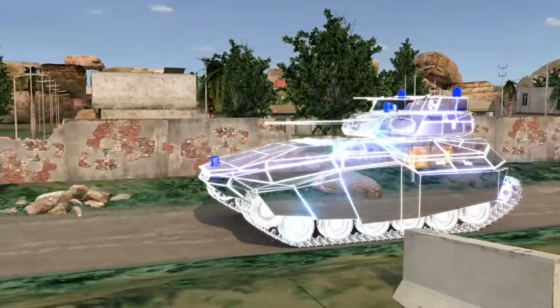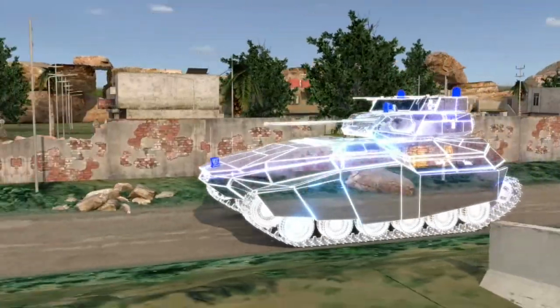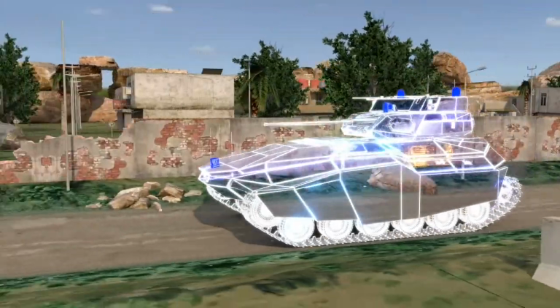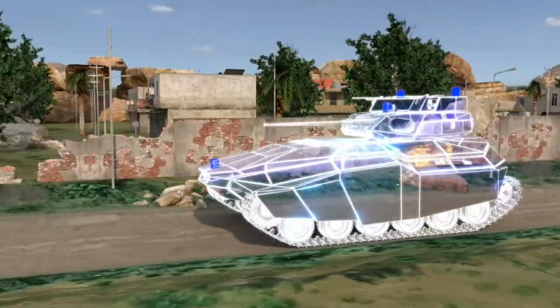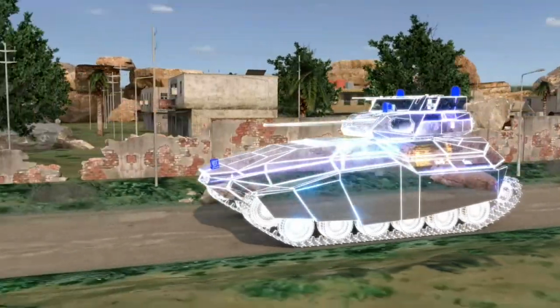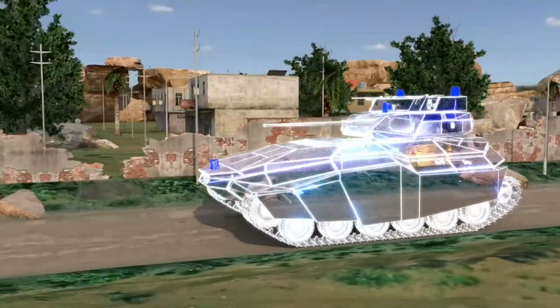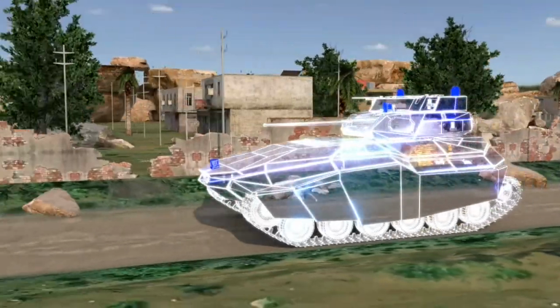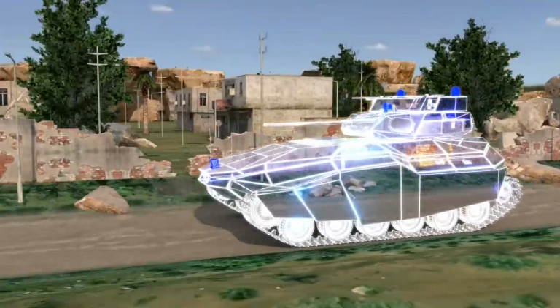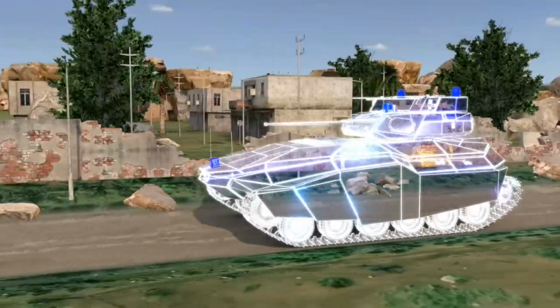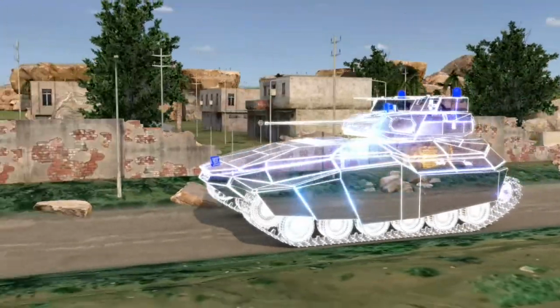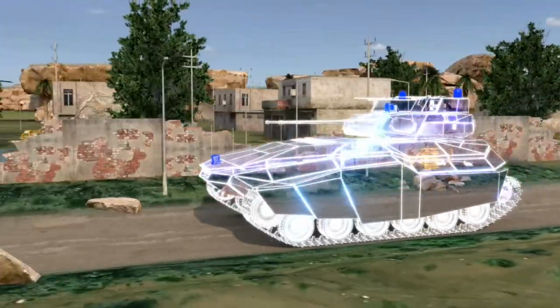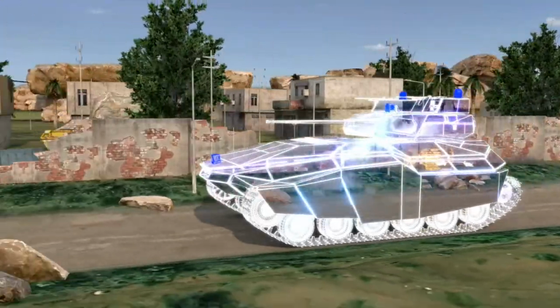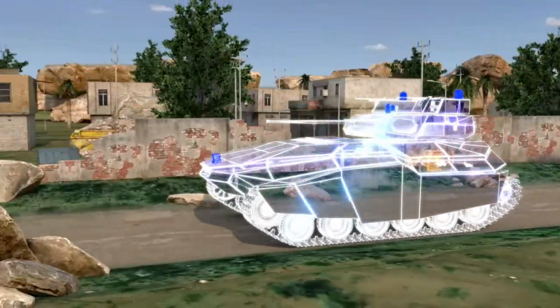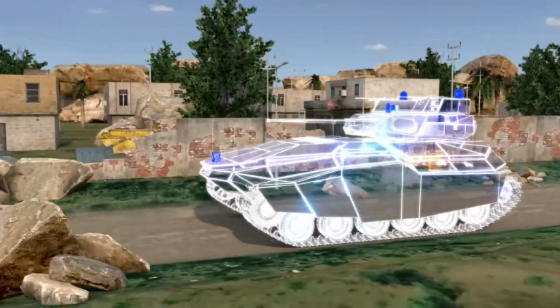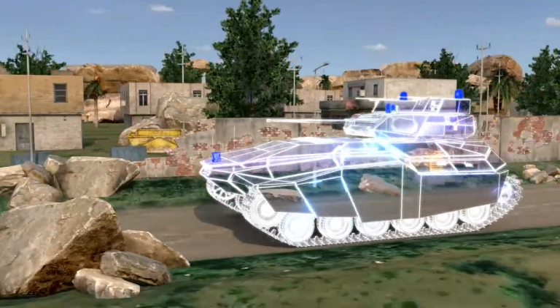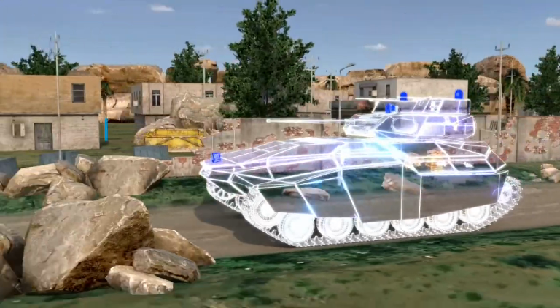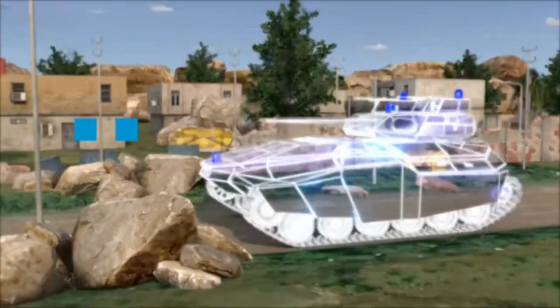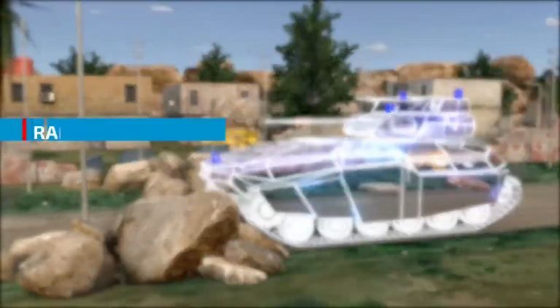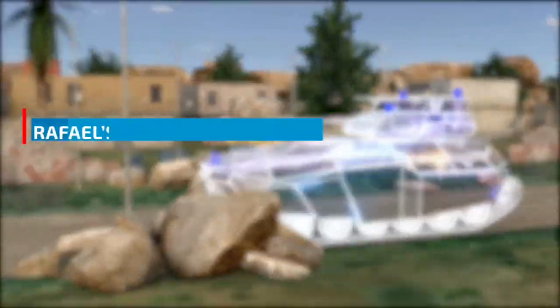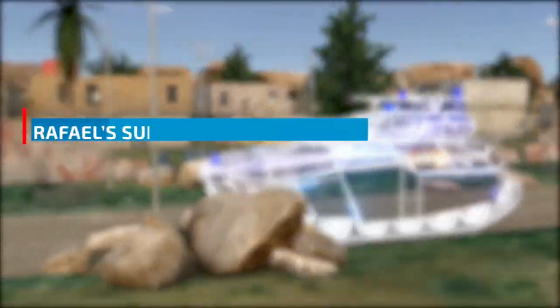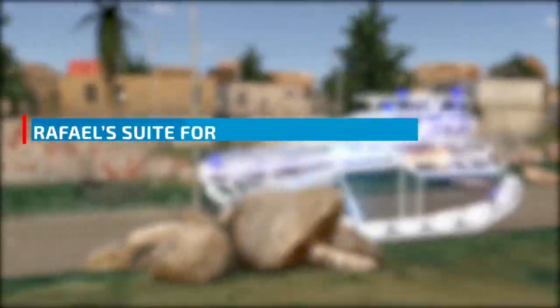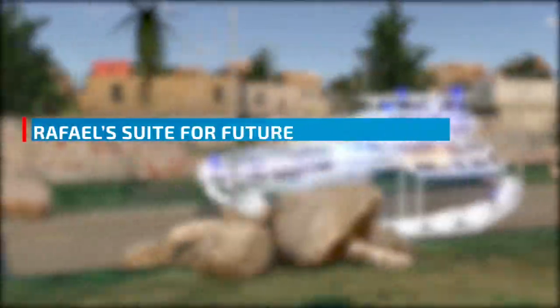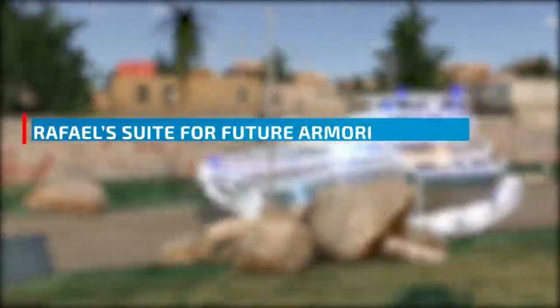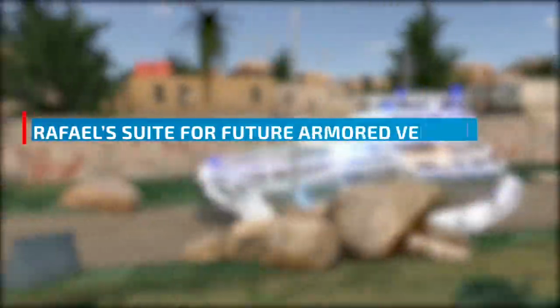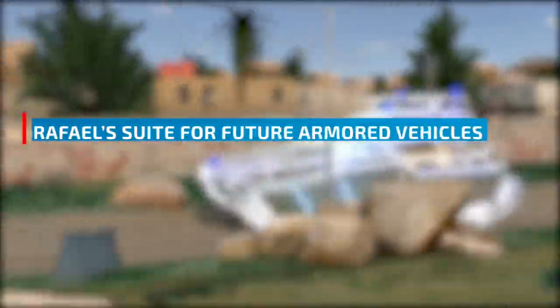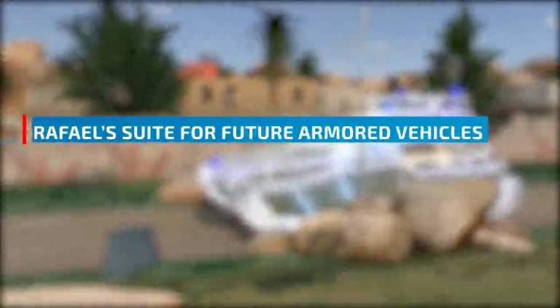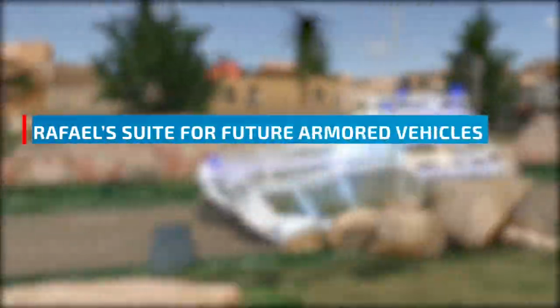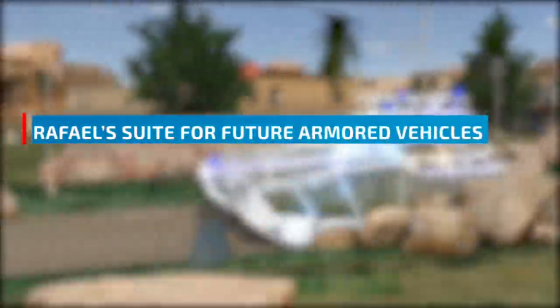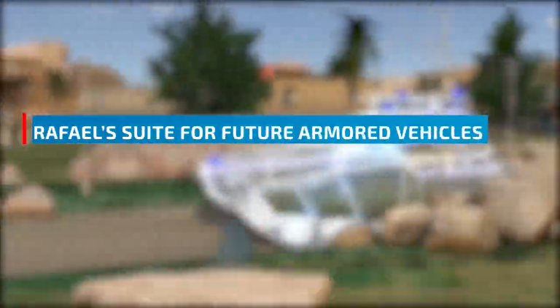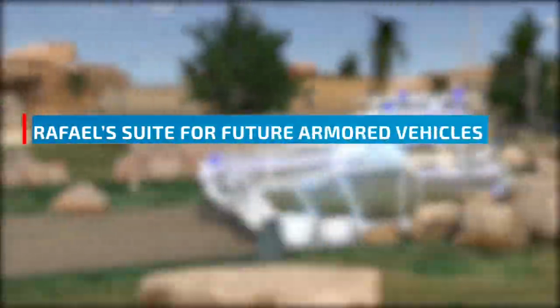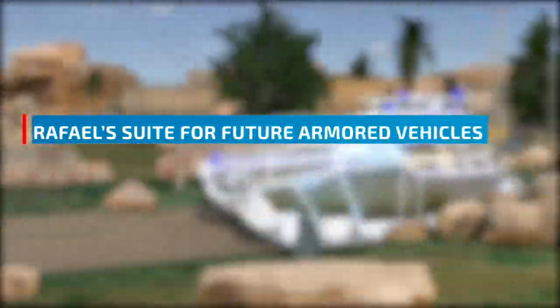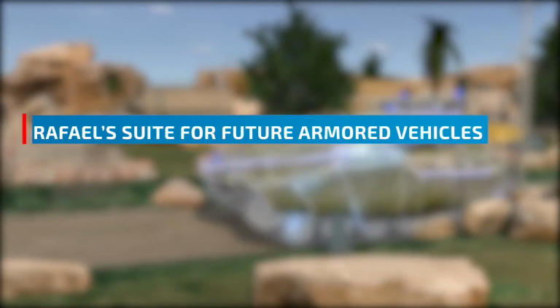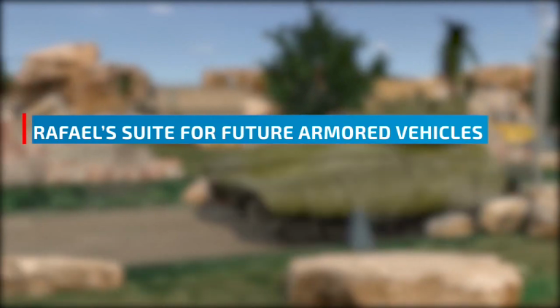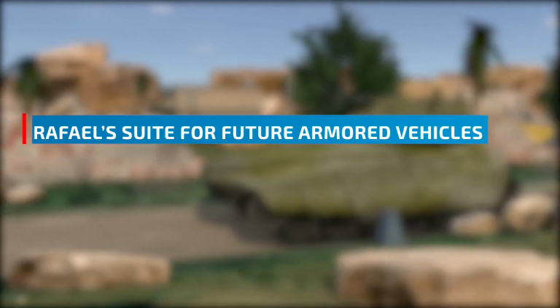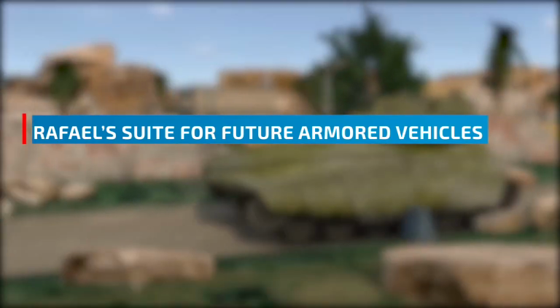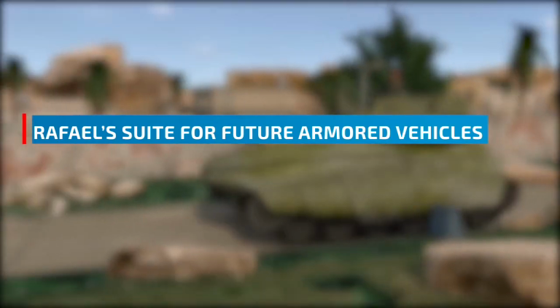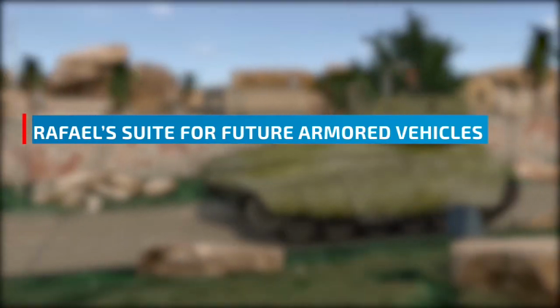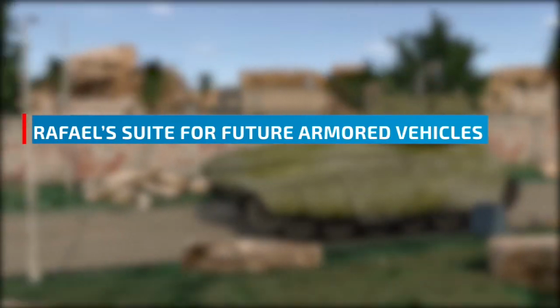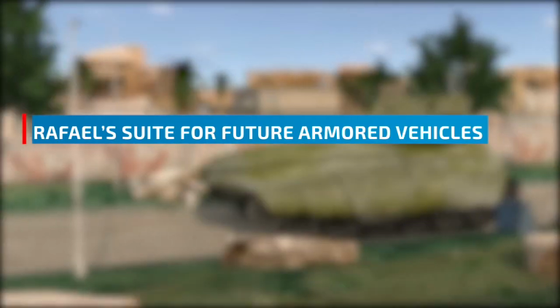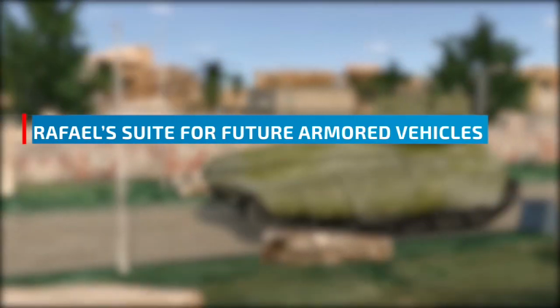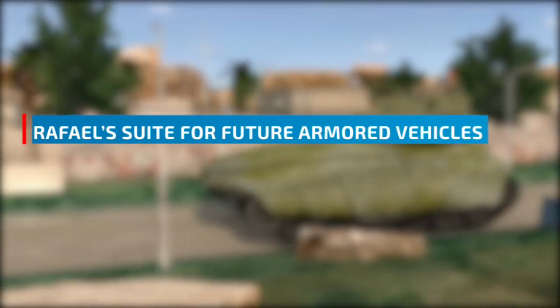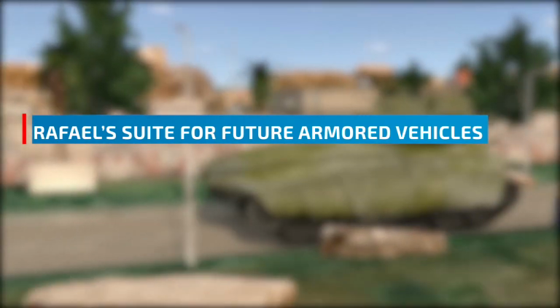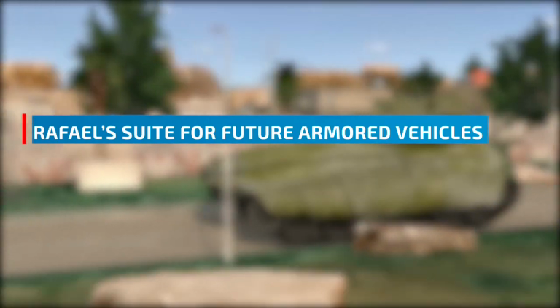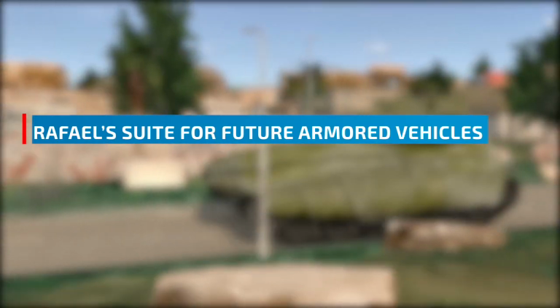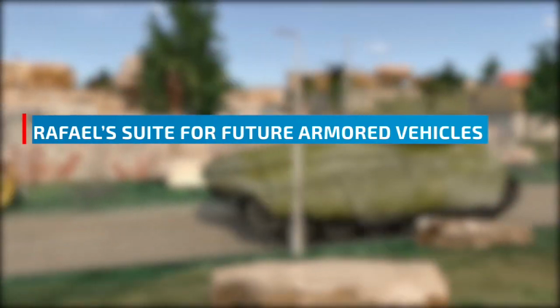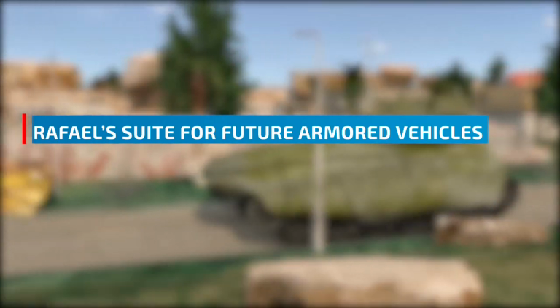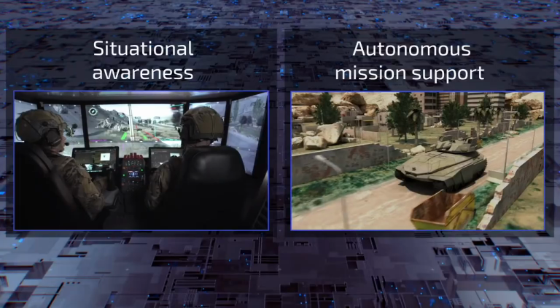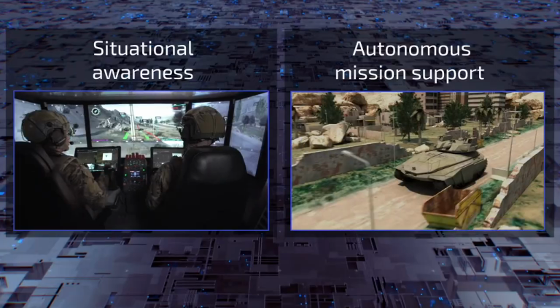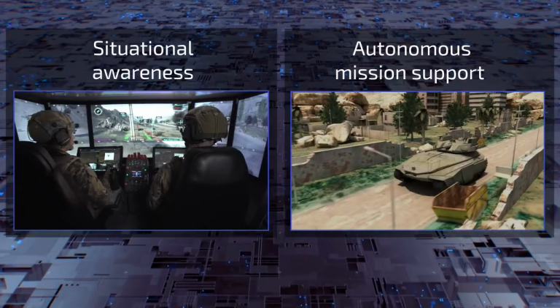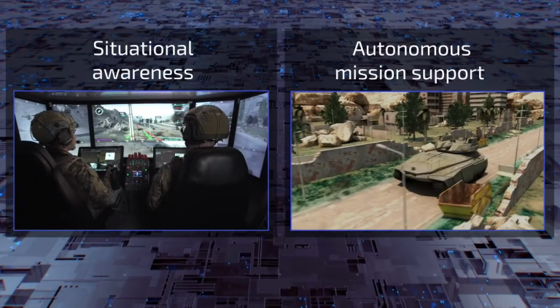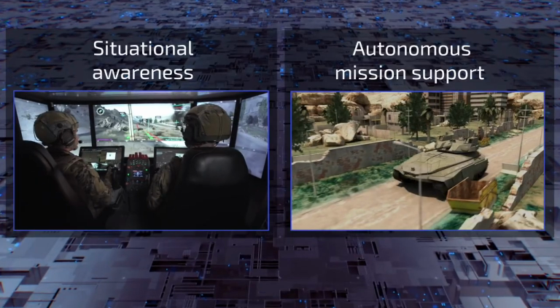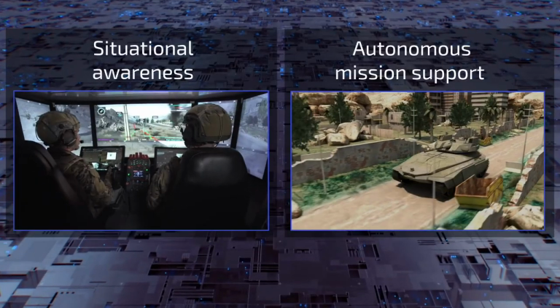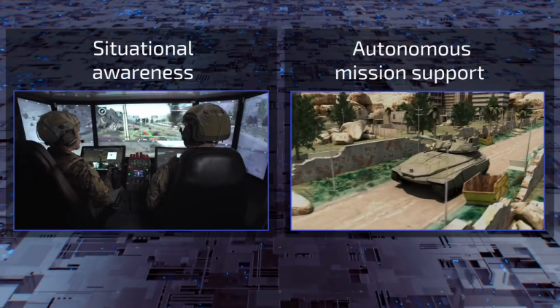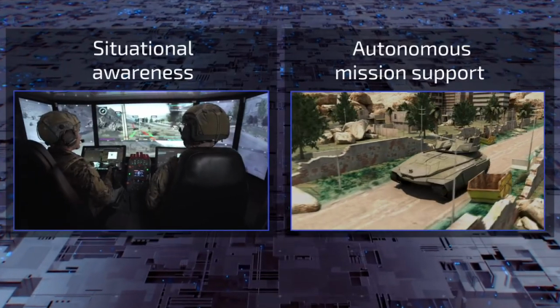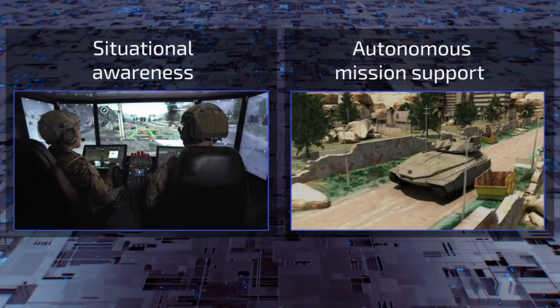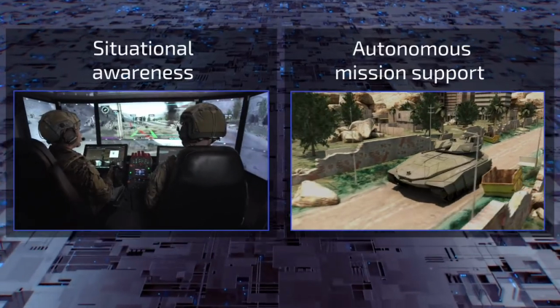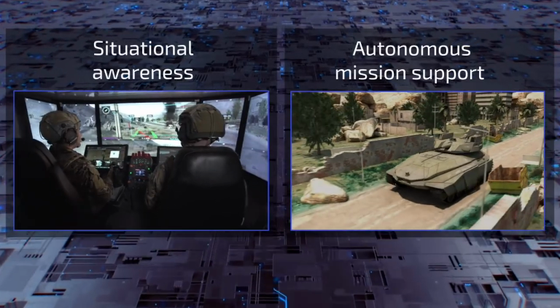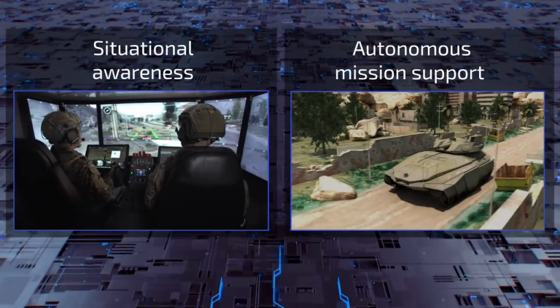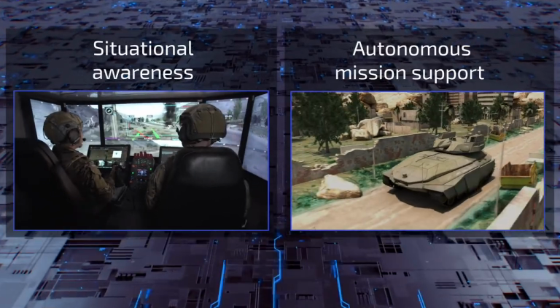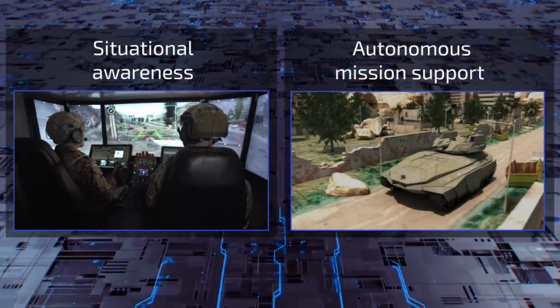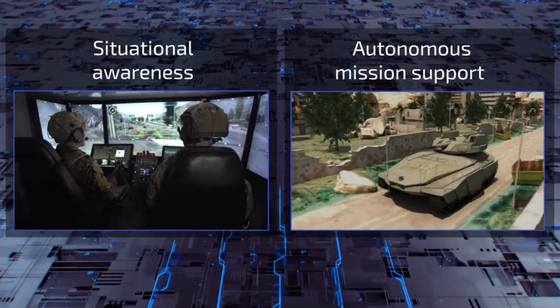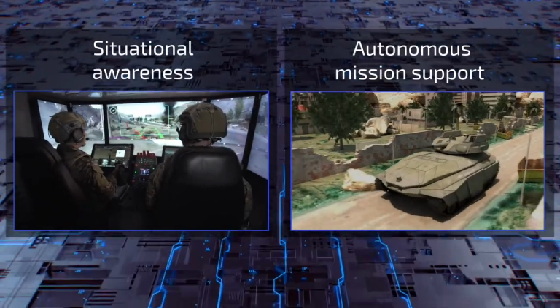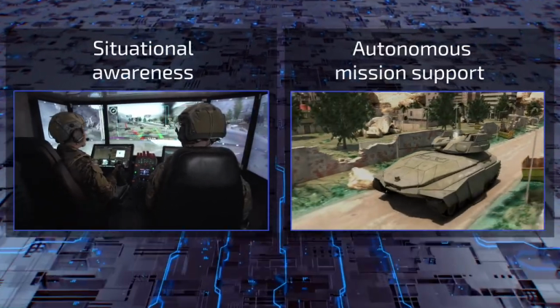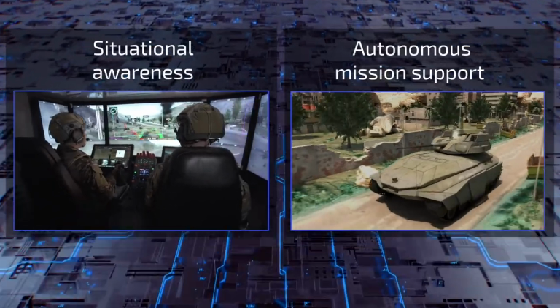we developed Raphael's suite for future armored vehicles. The system is based on two main building blocks.